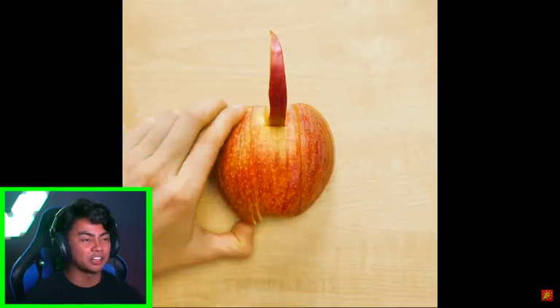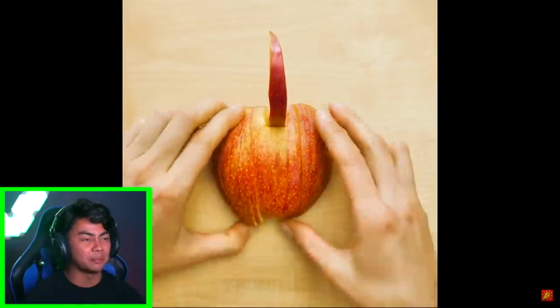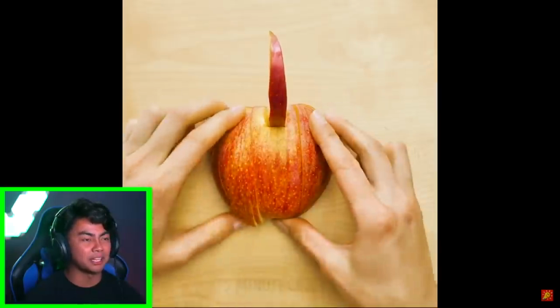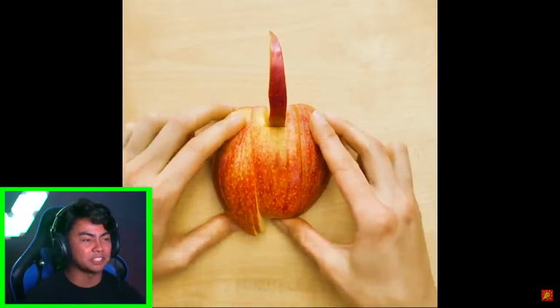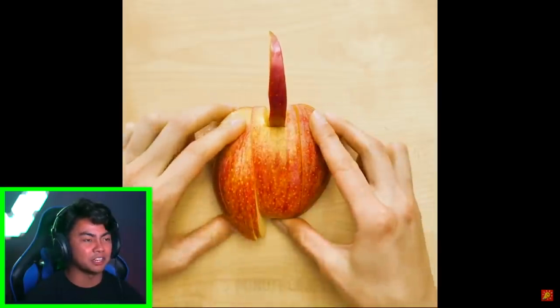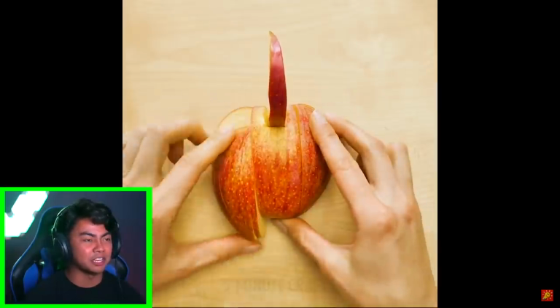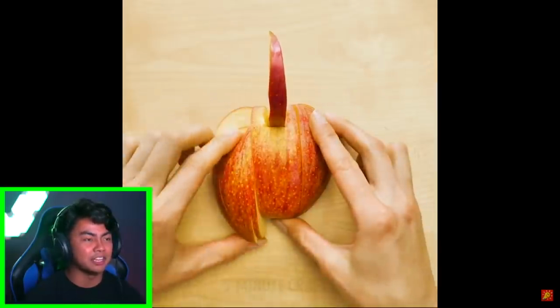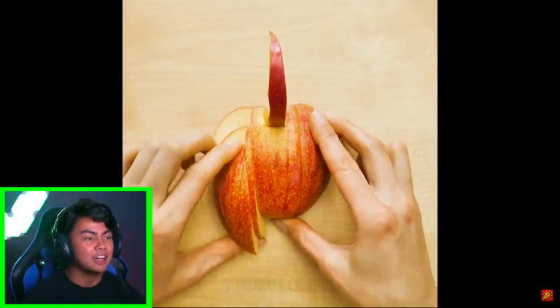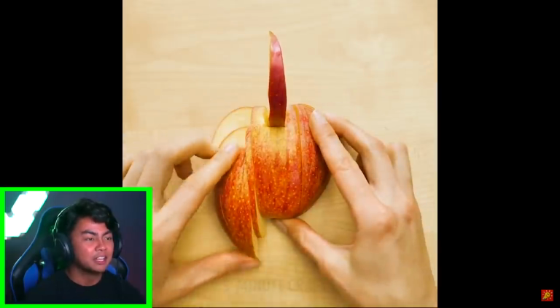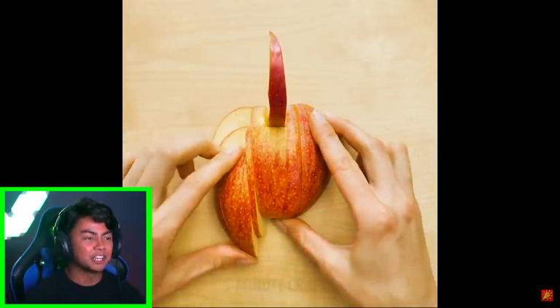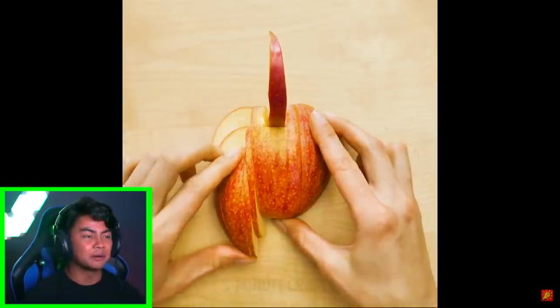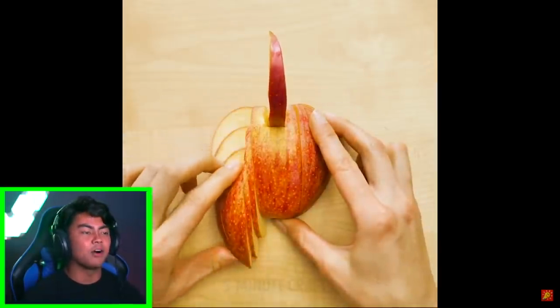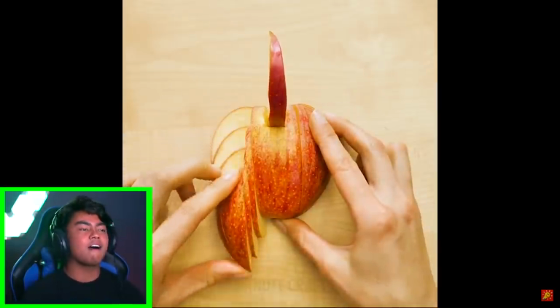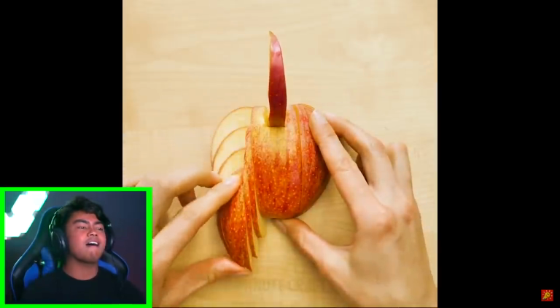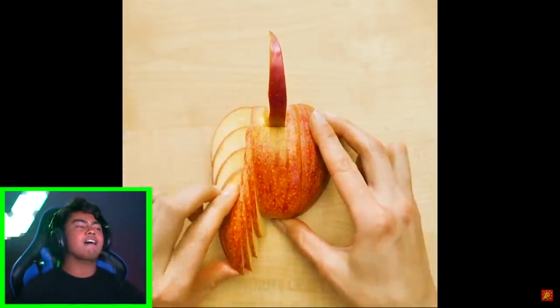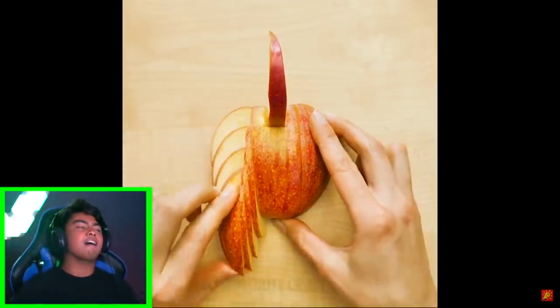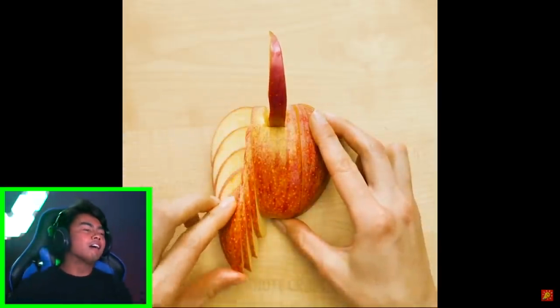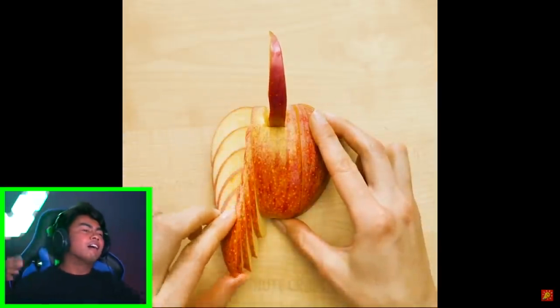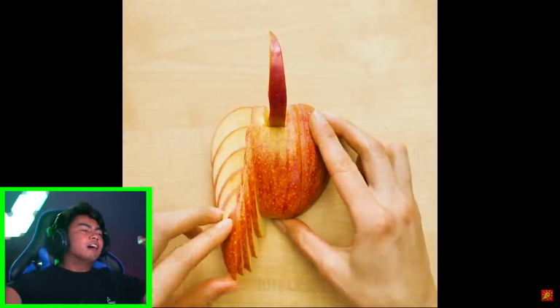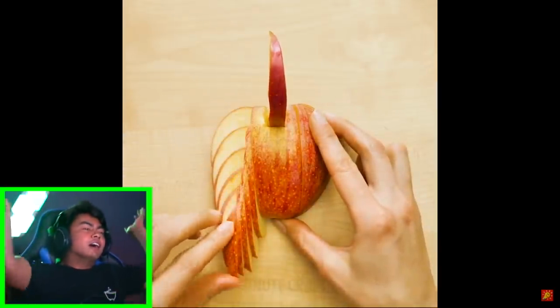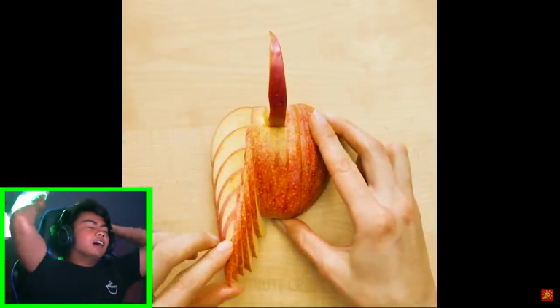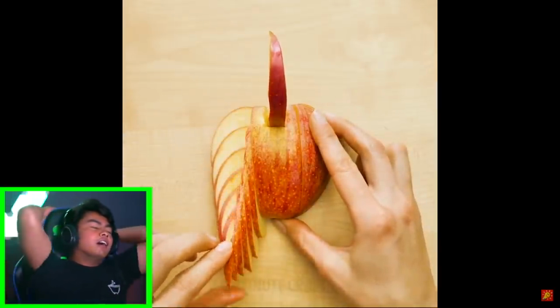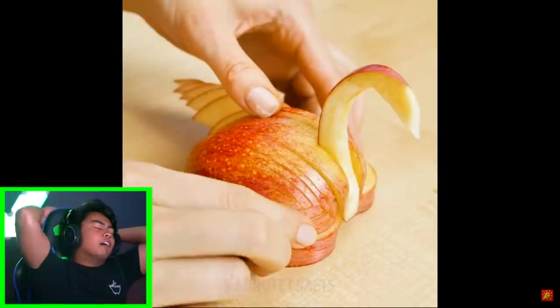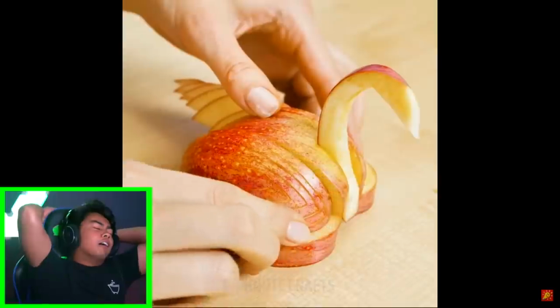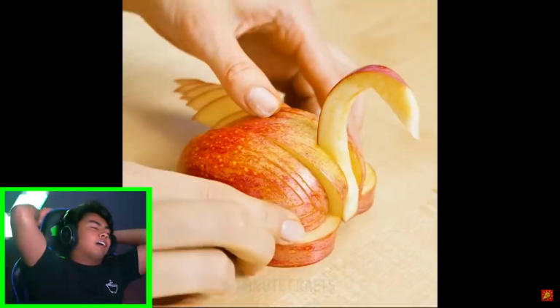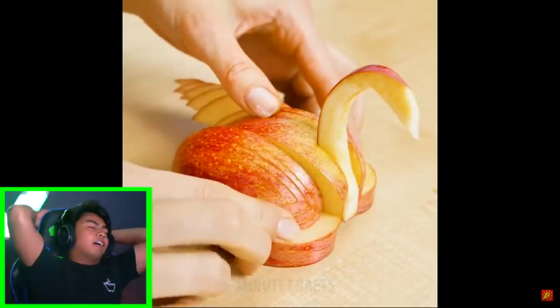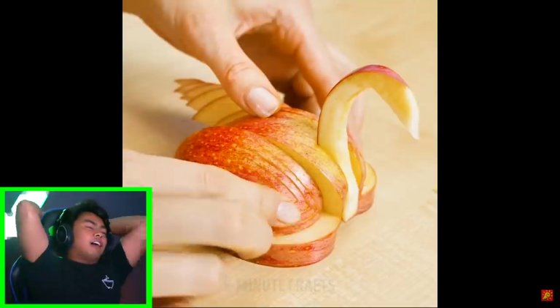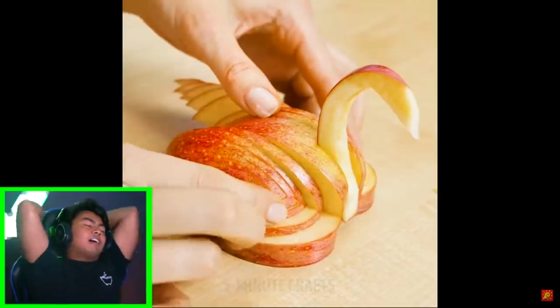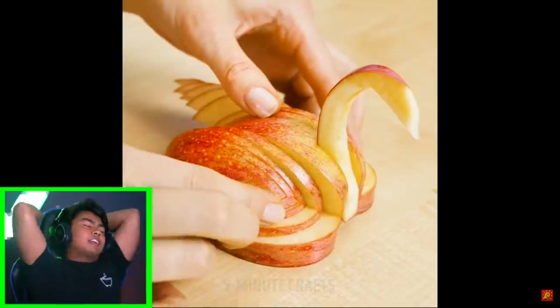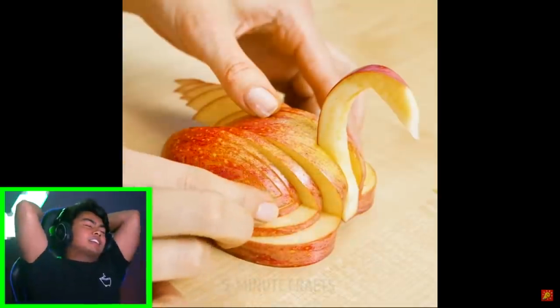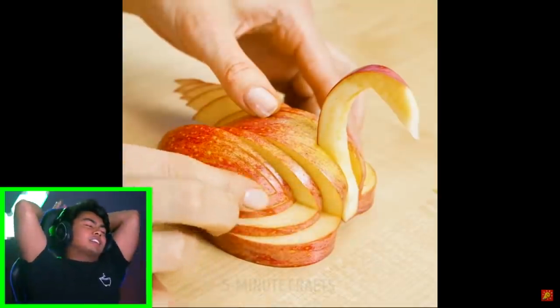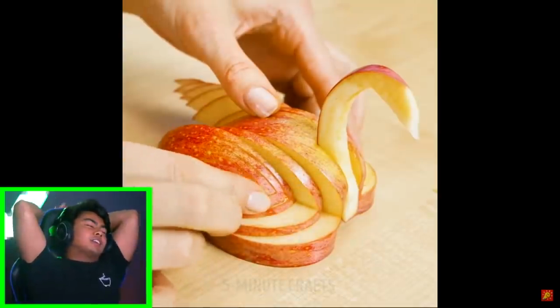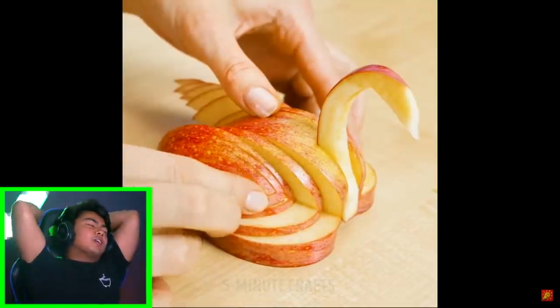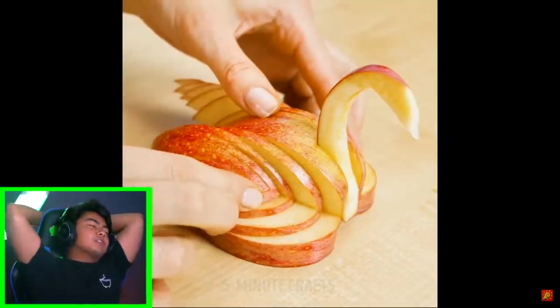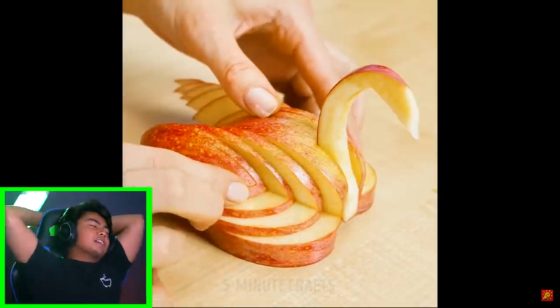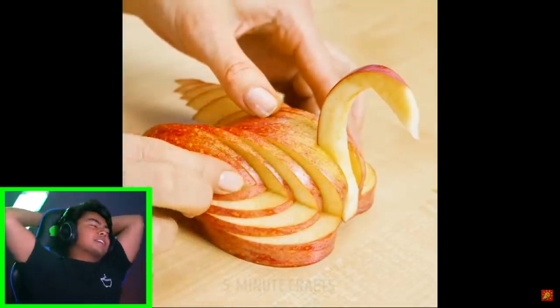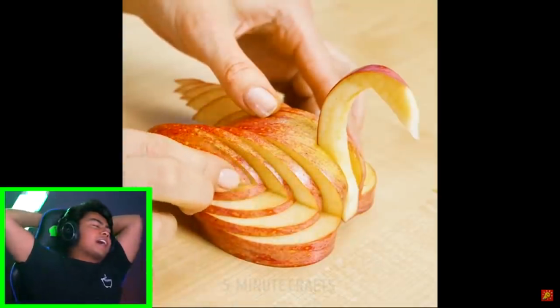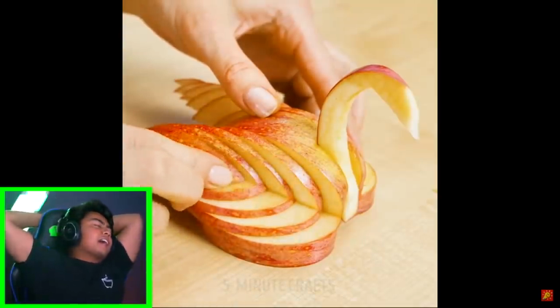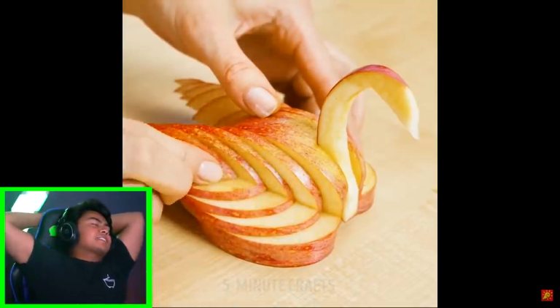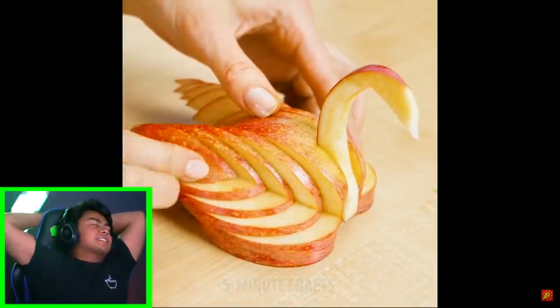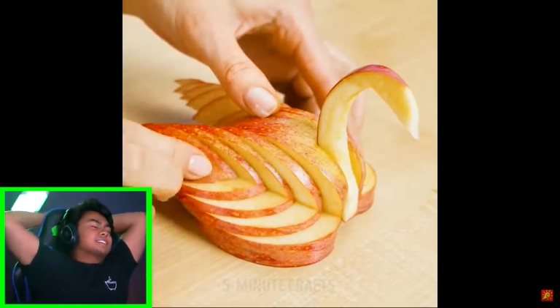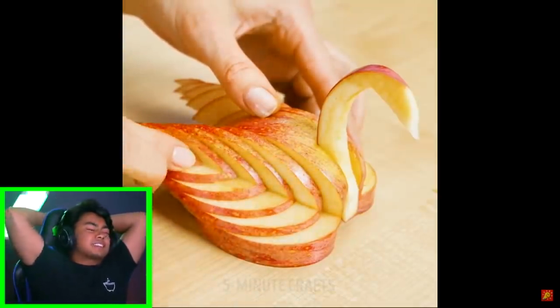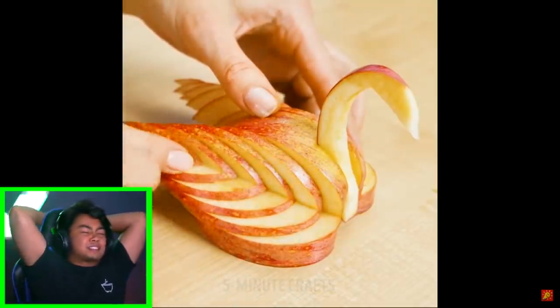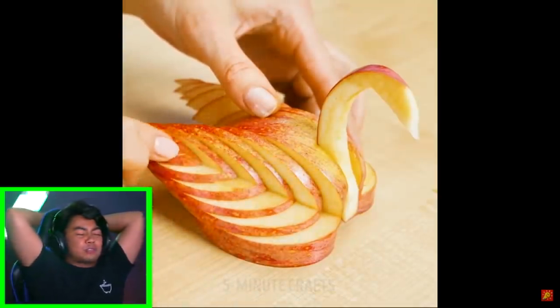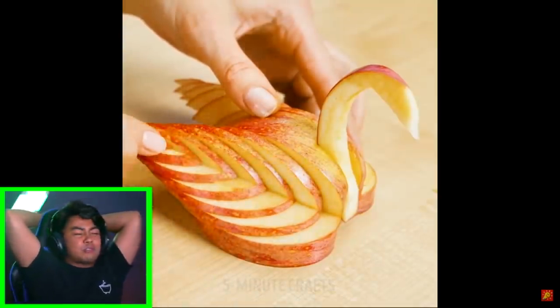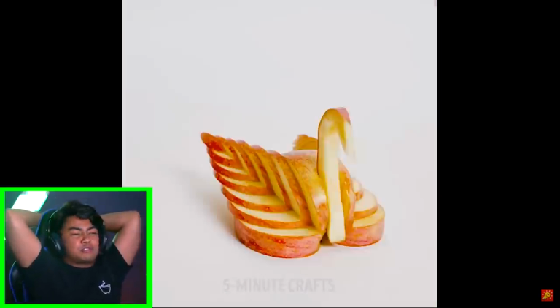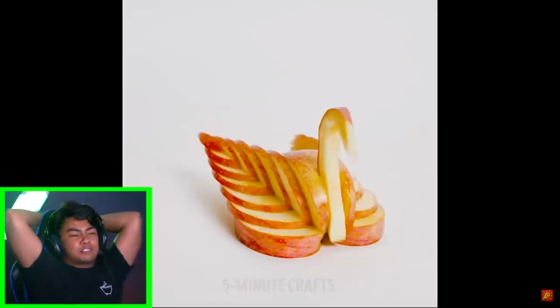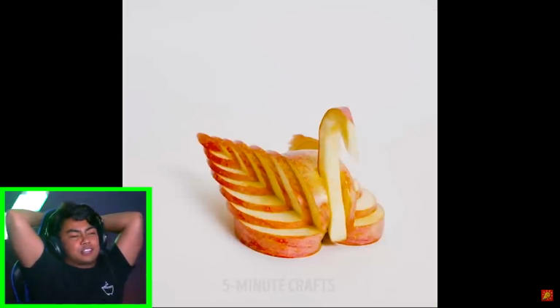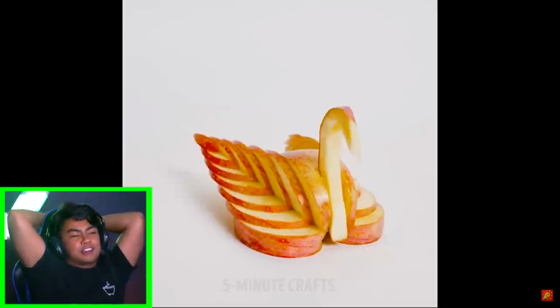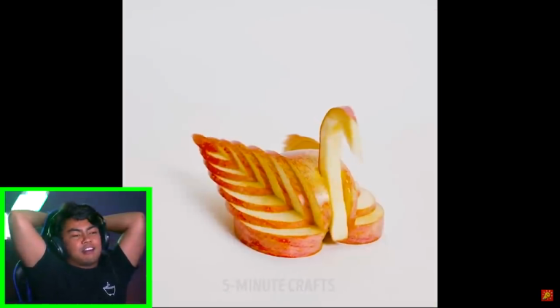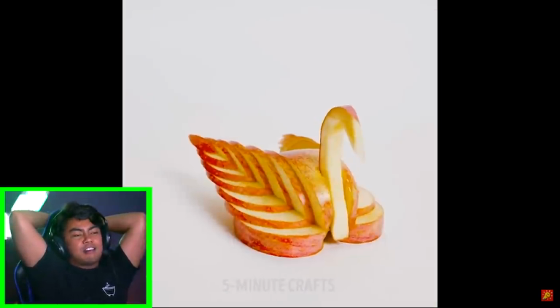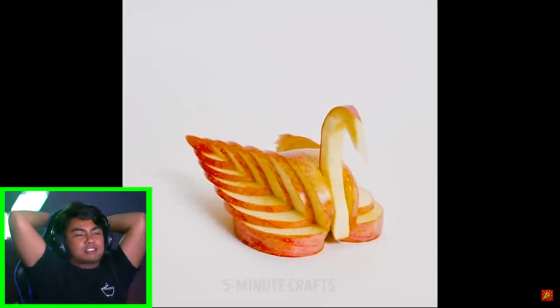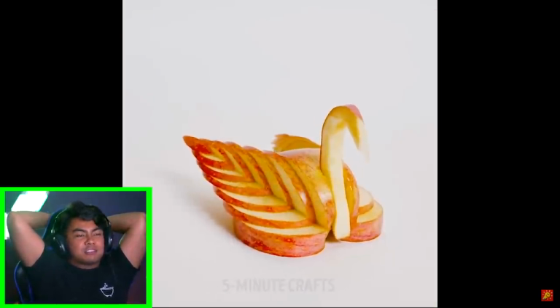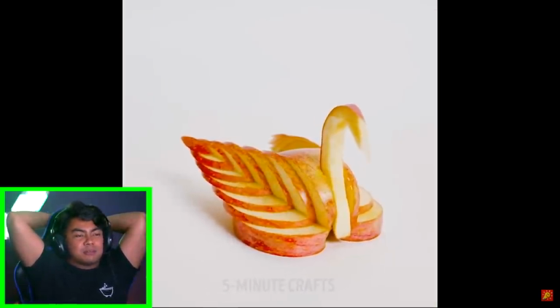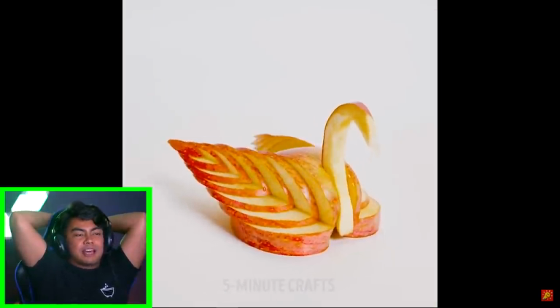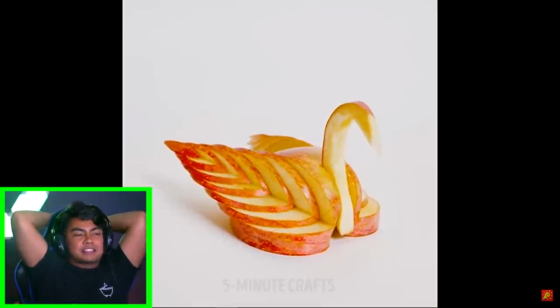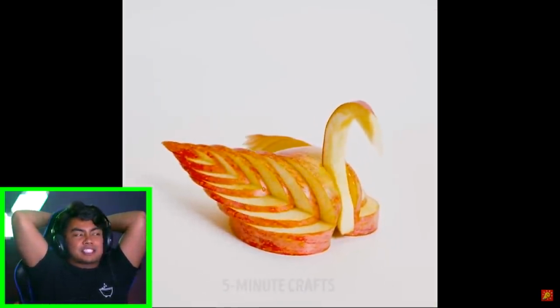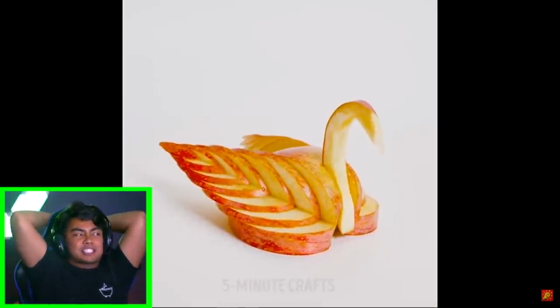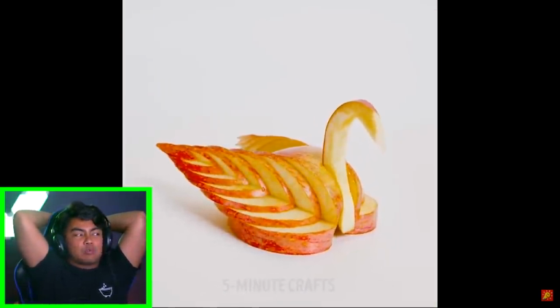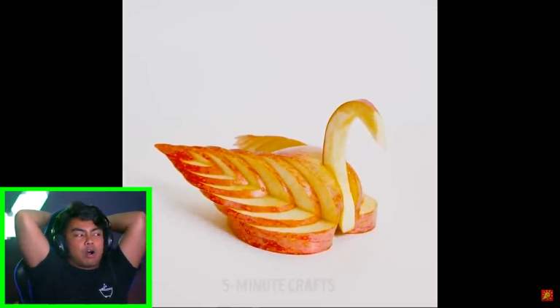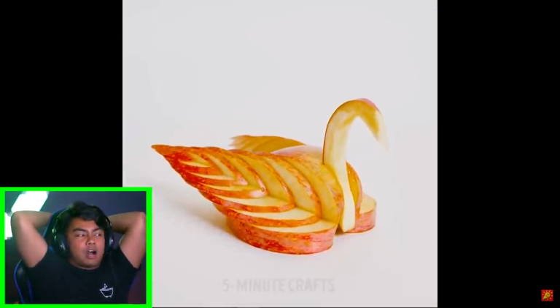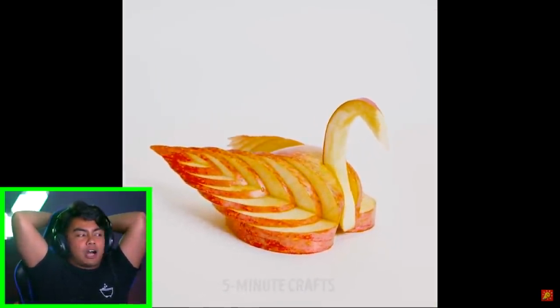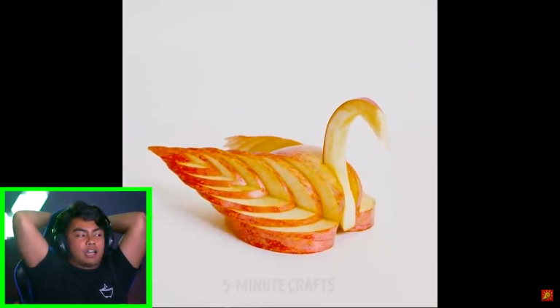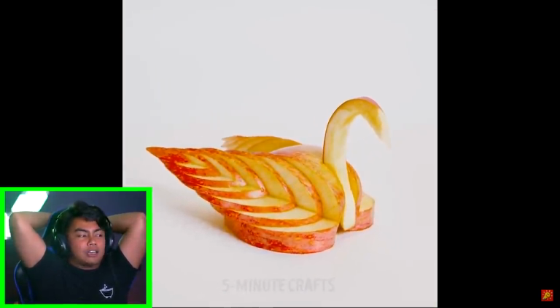They're gonna make a turkey. I need to do these hacks. This is so freakin' awesome. That's a swine.